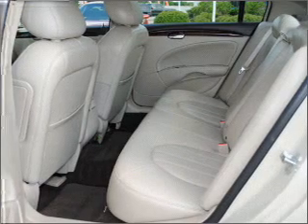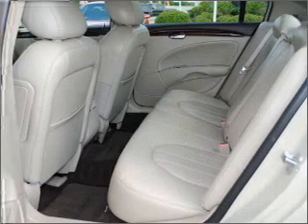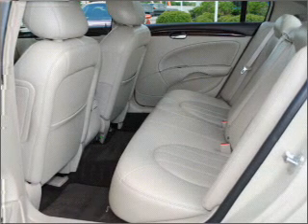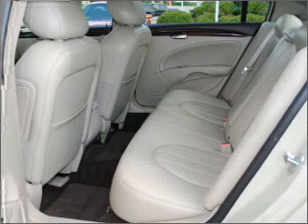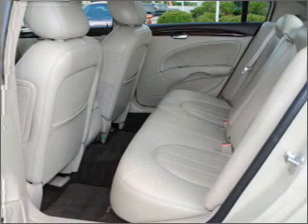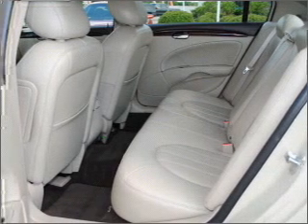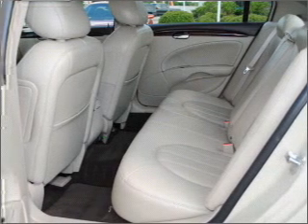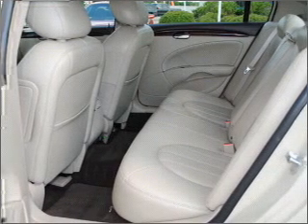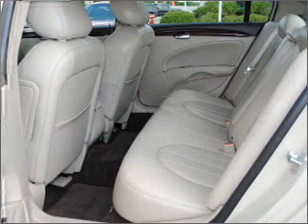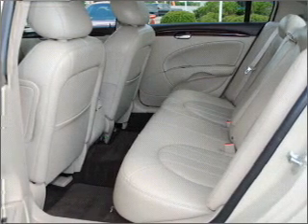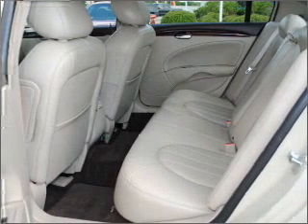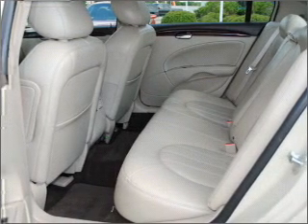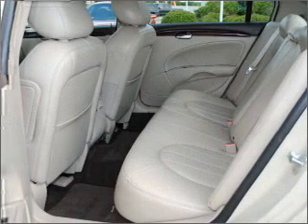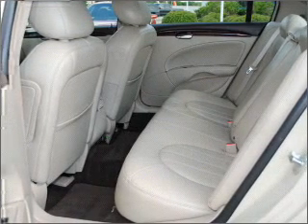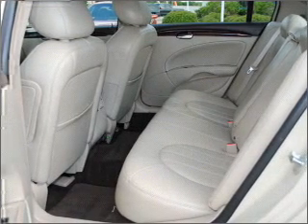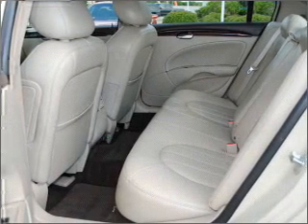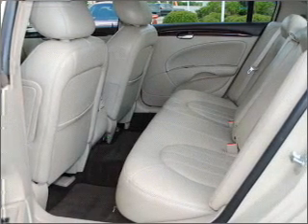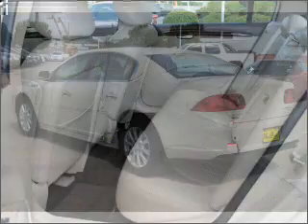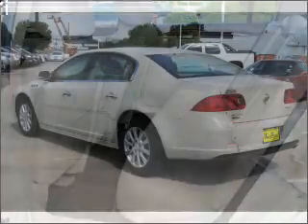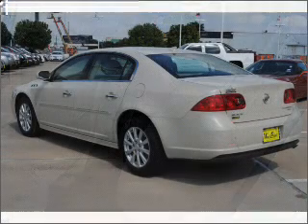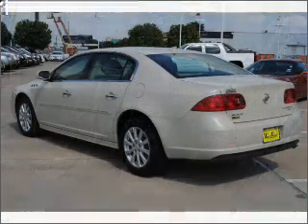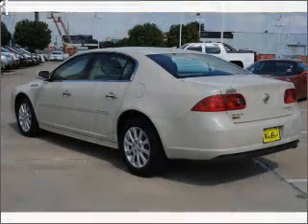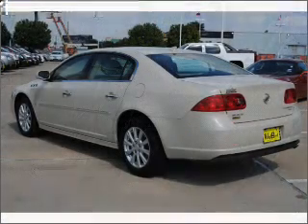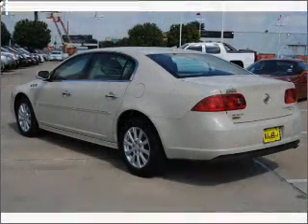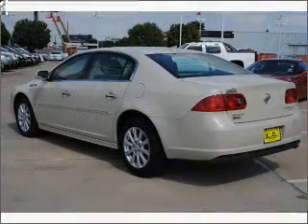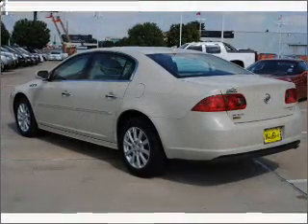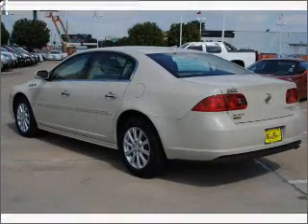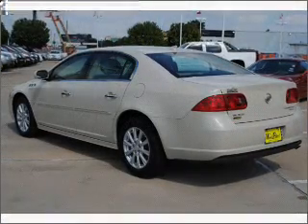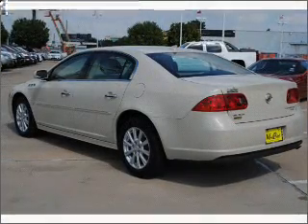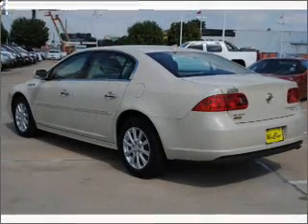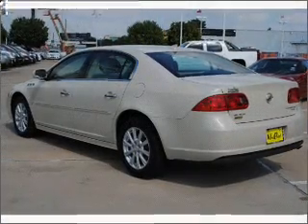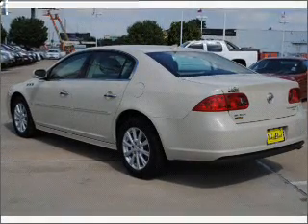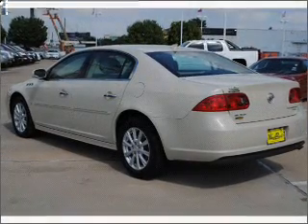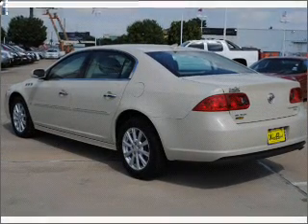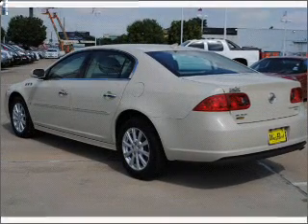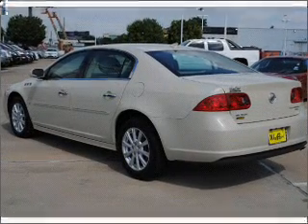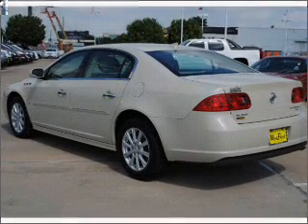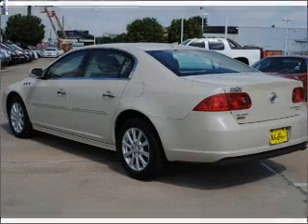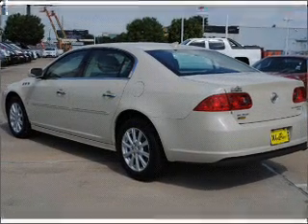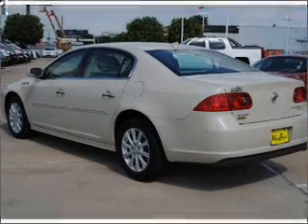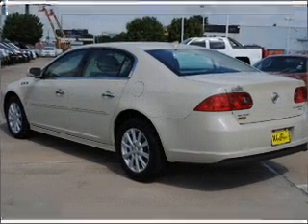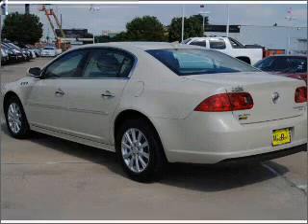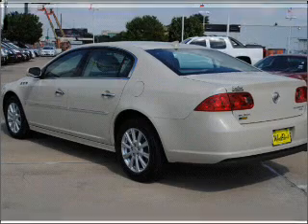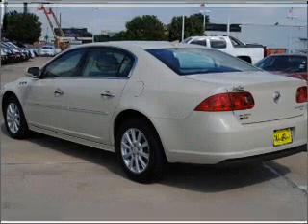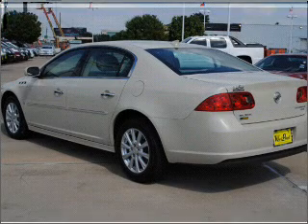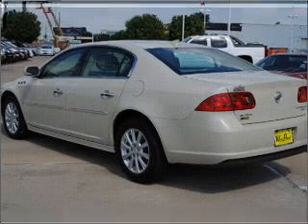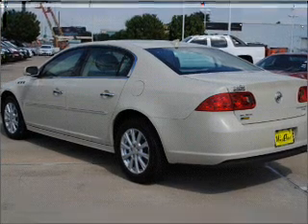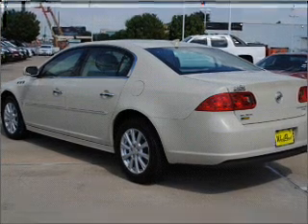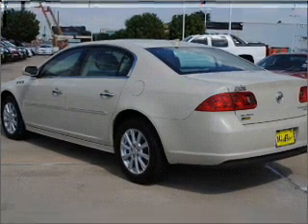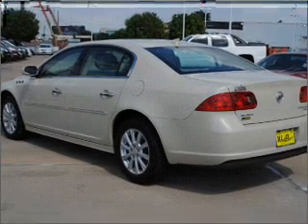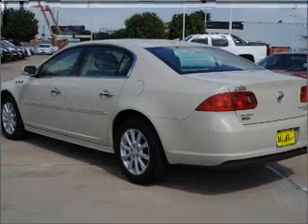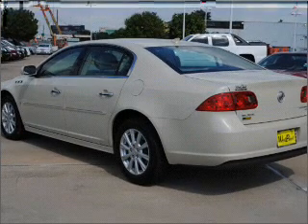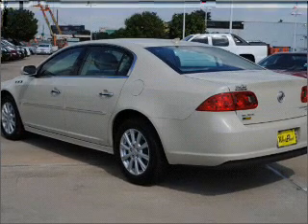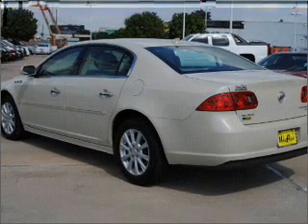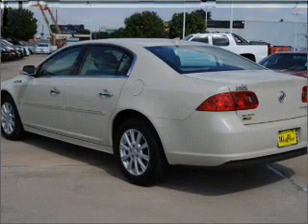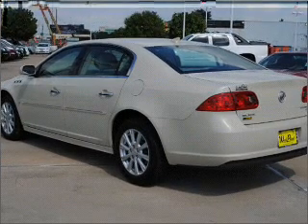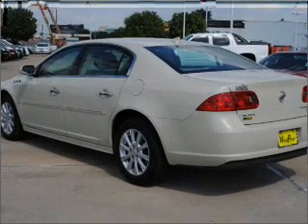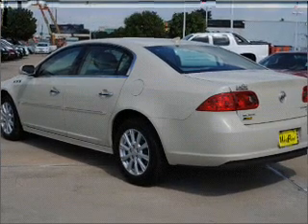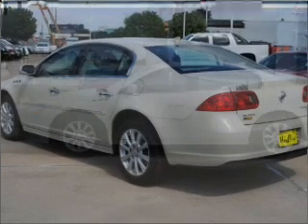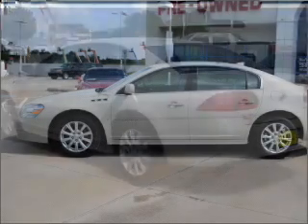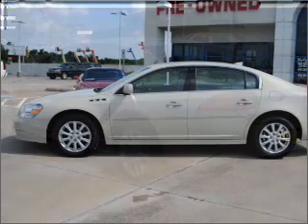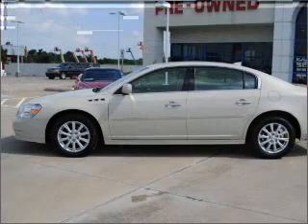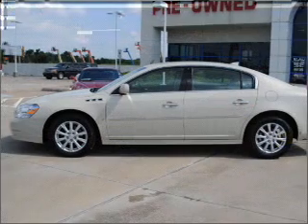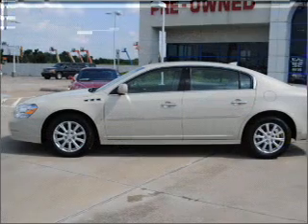Premium wheels give a more luxurious look. The anti-lock braking system will keep you safe on the road. Indulge in the comfort of heated seats.